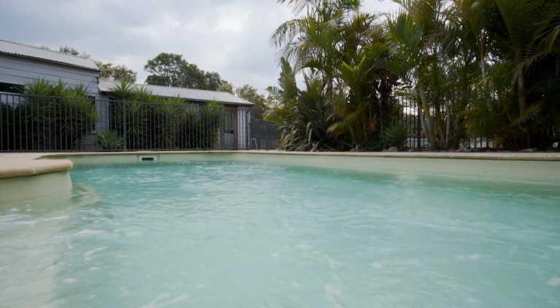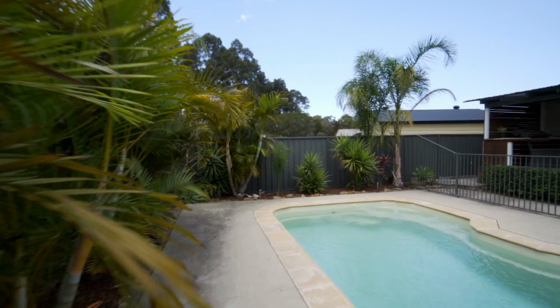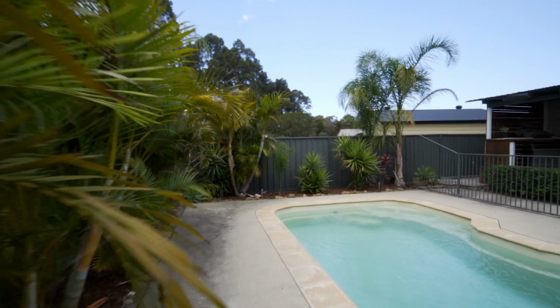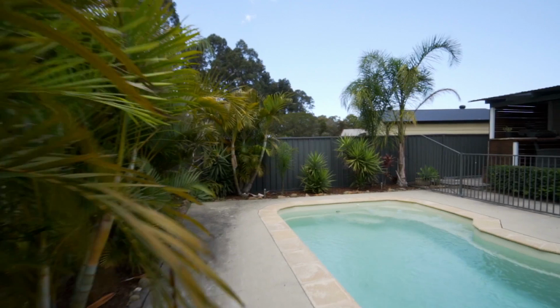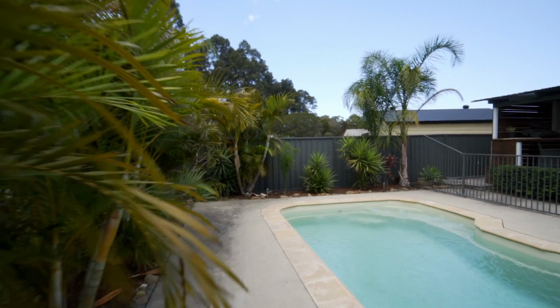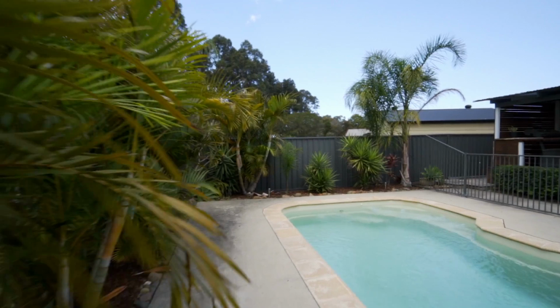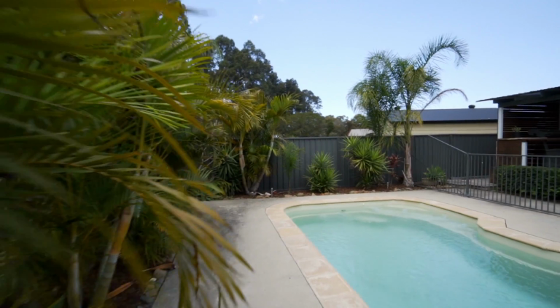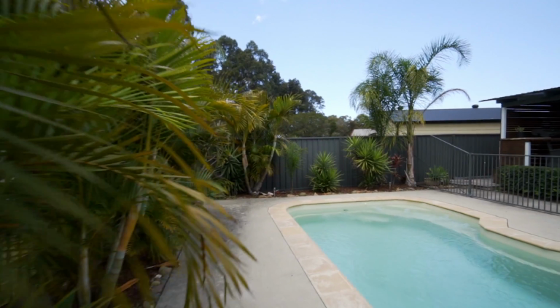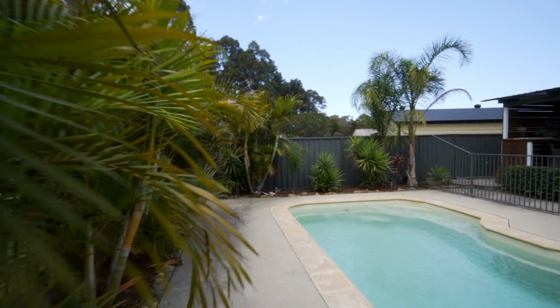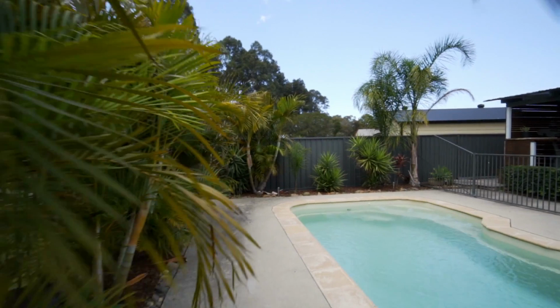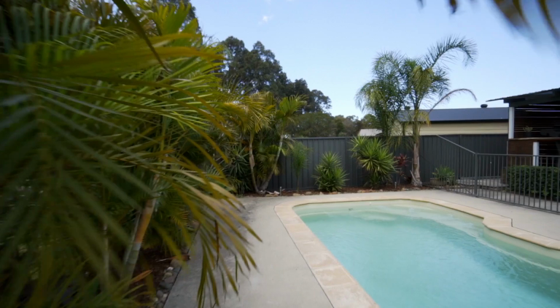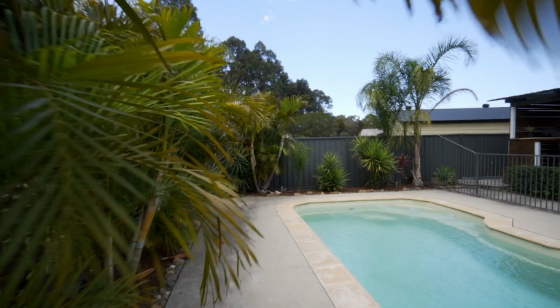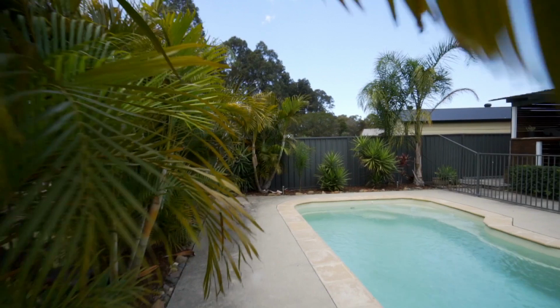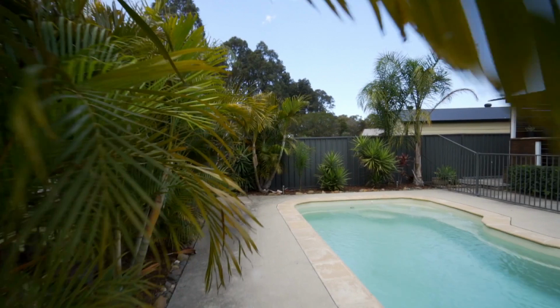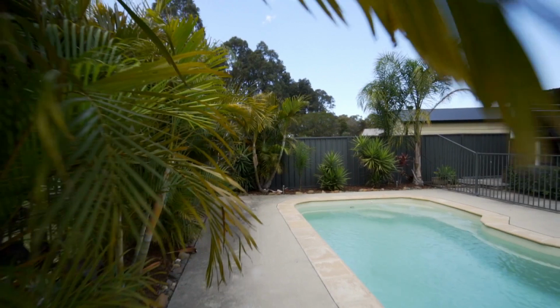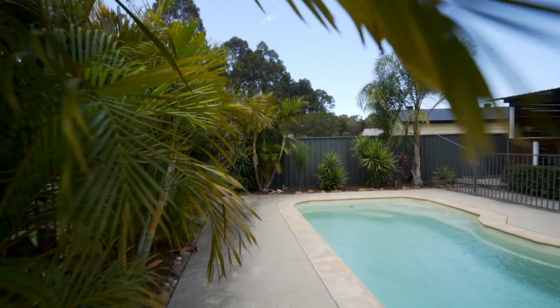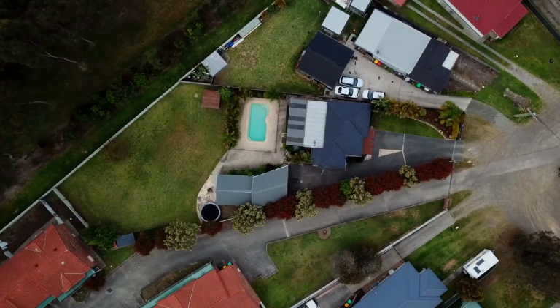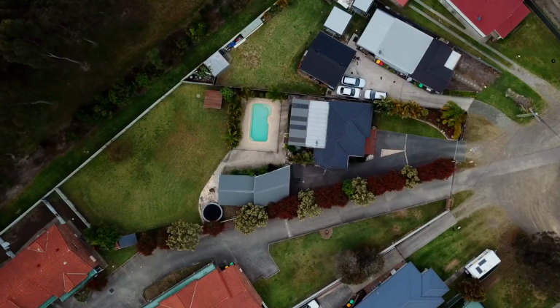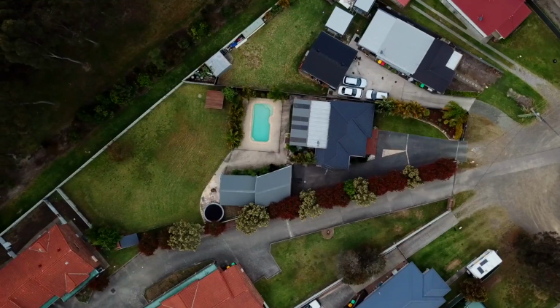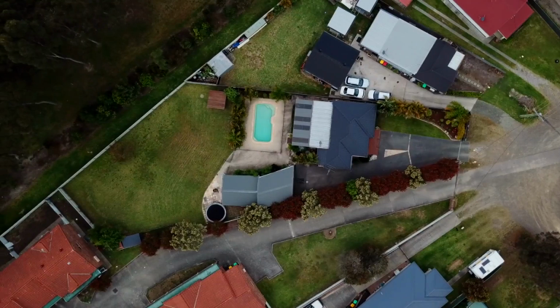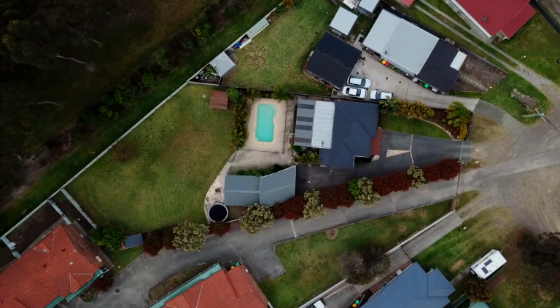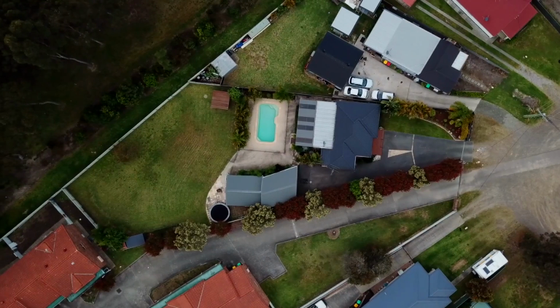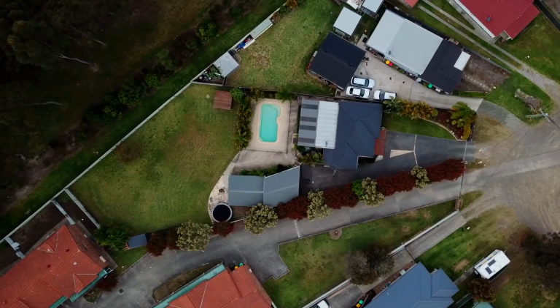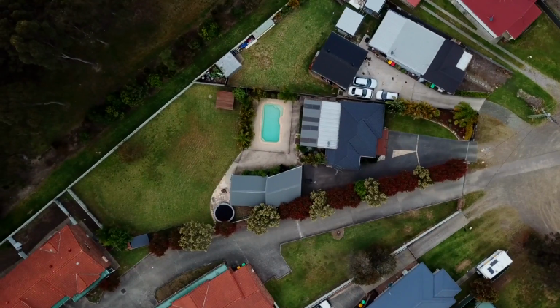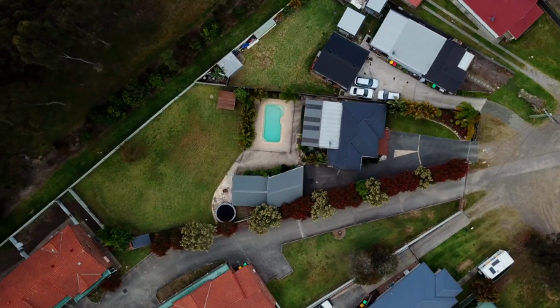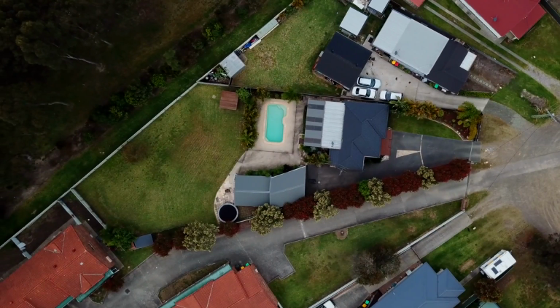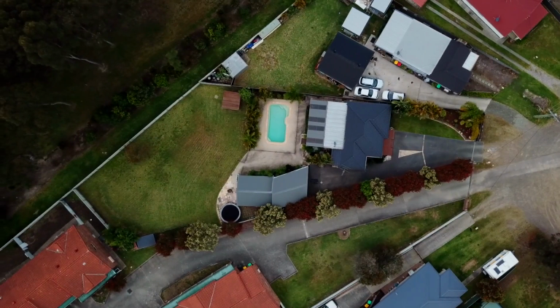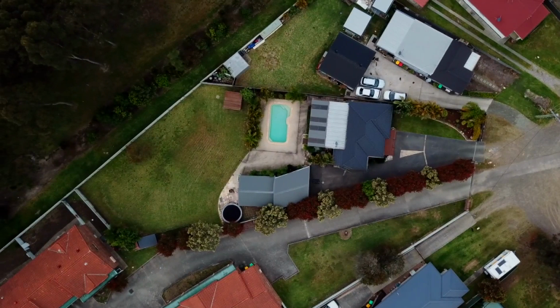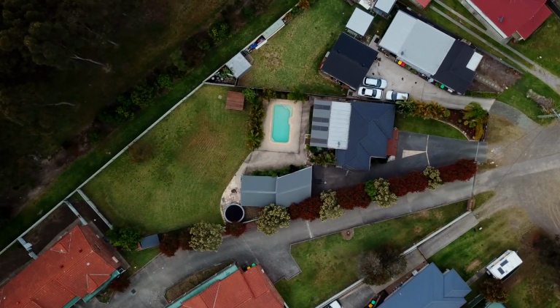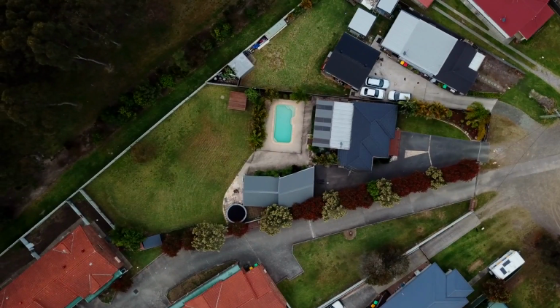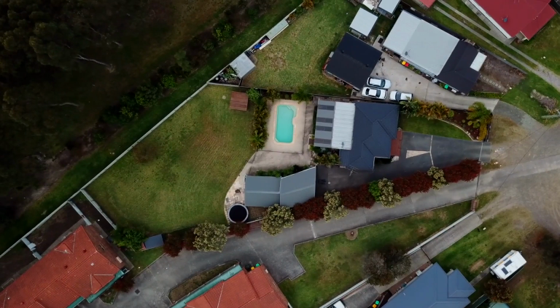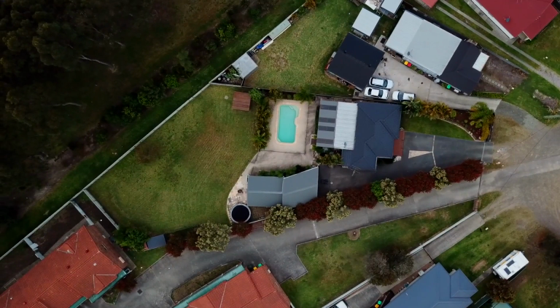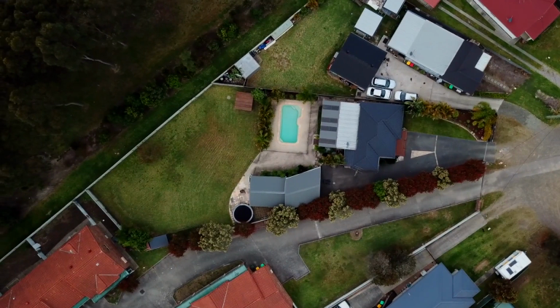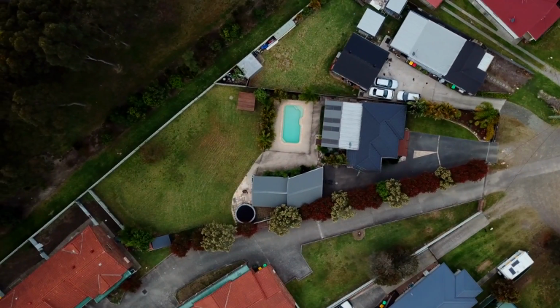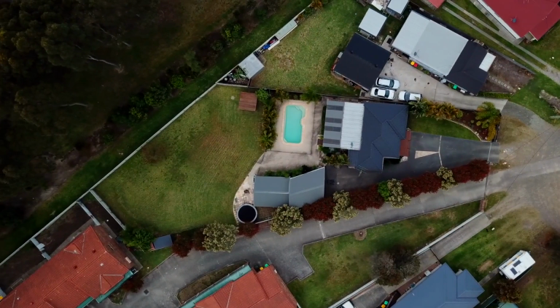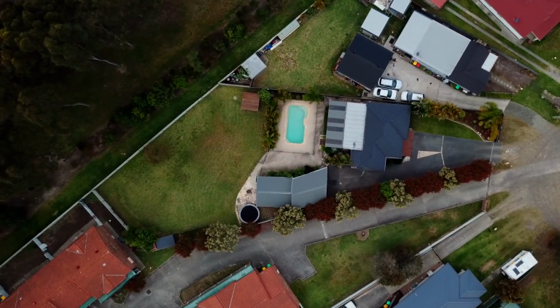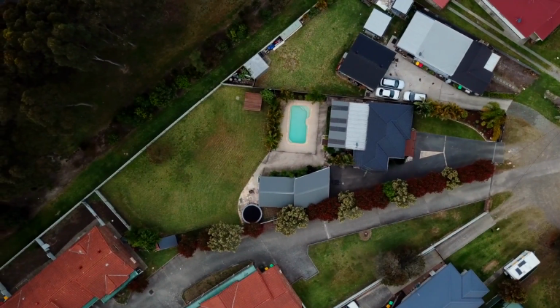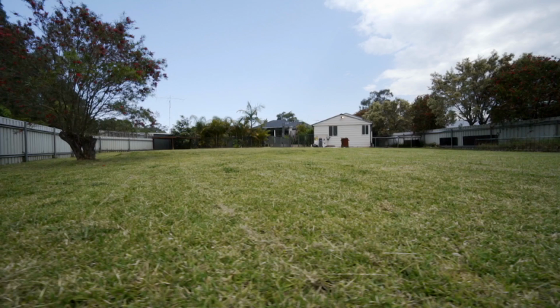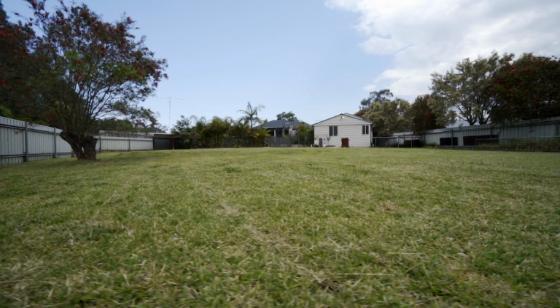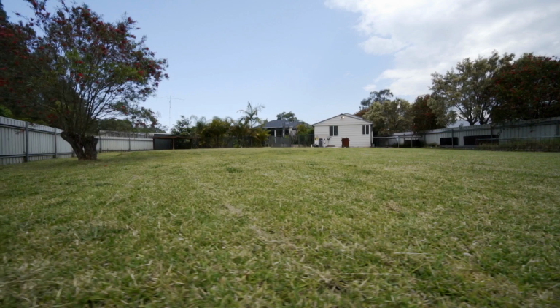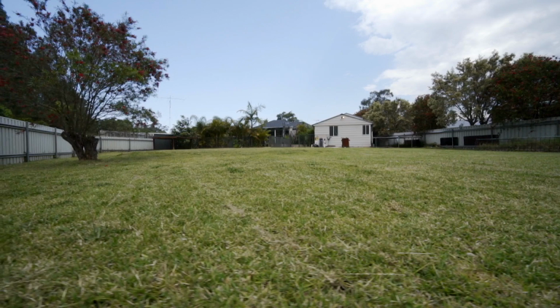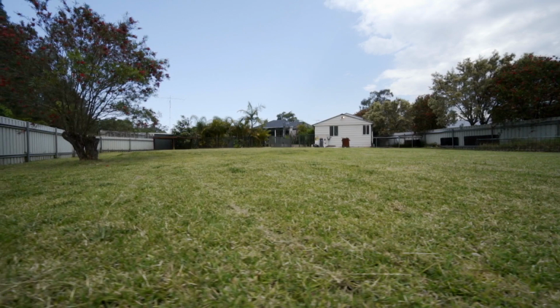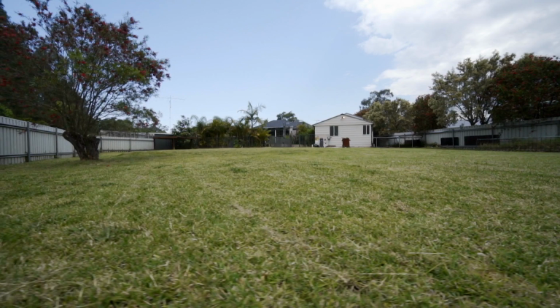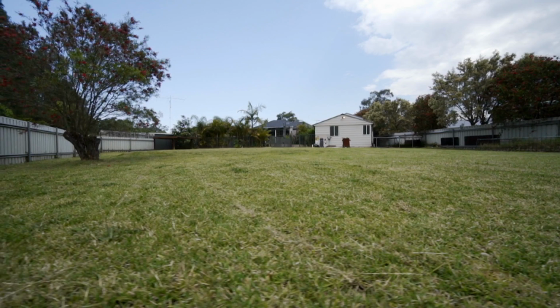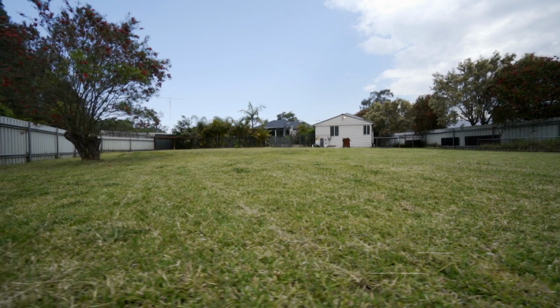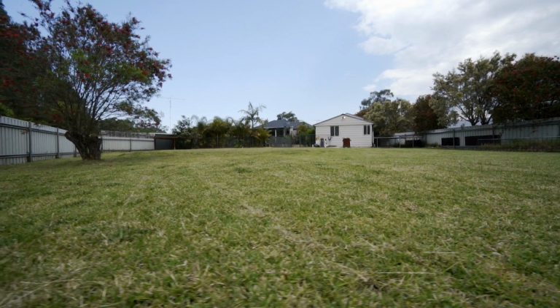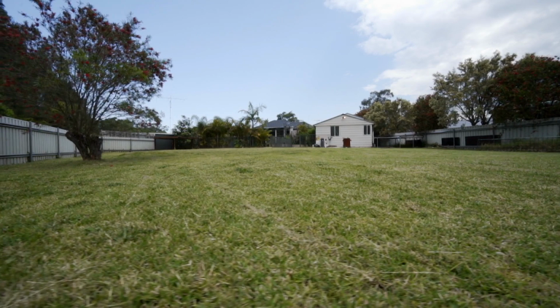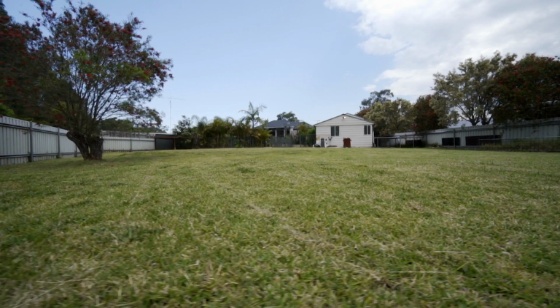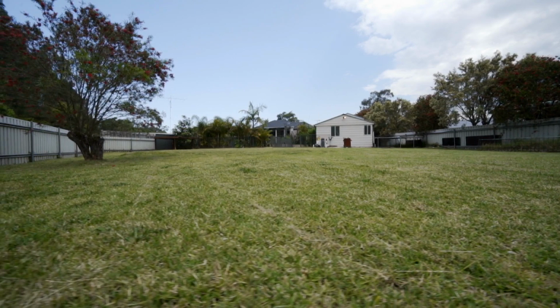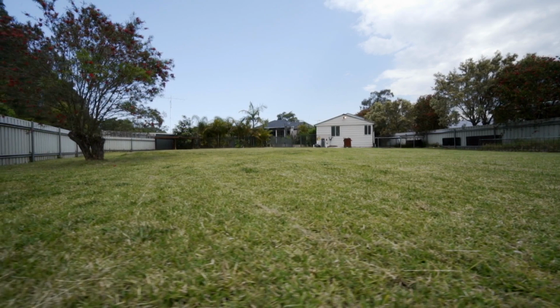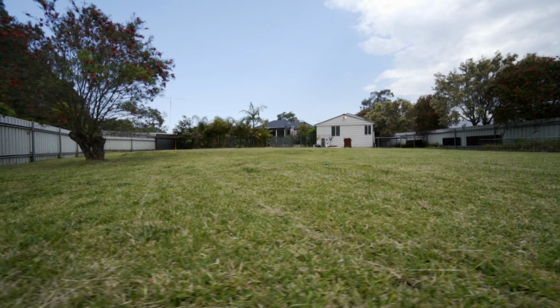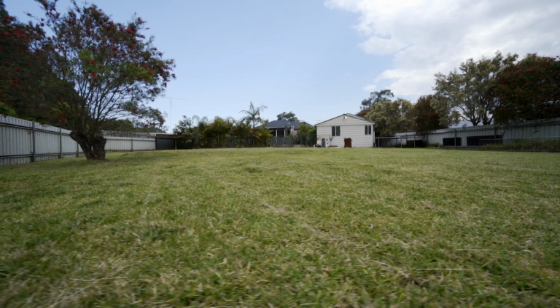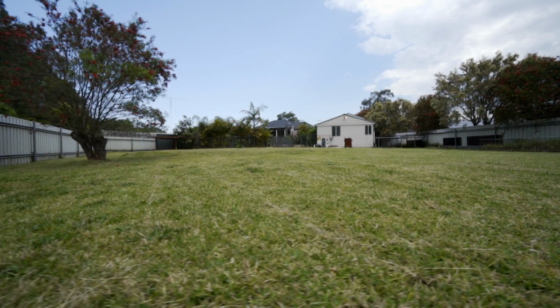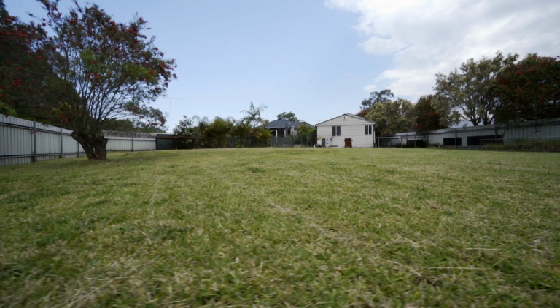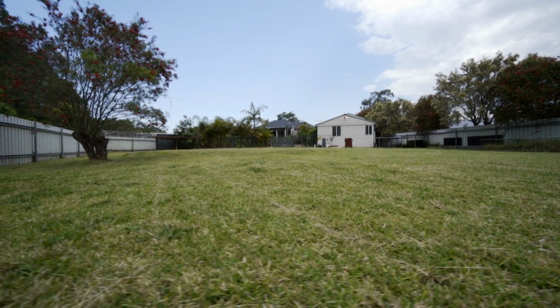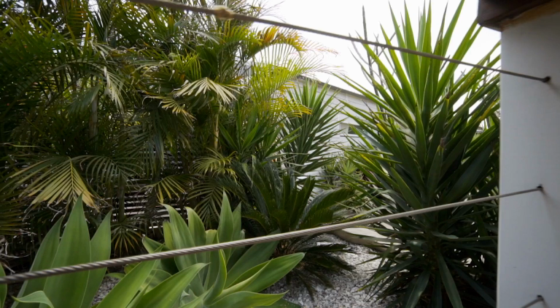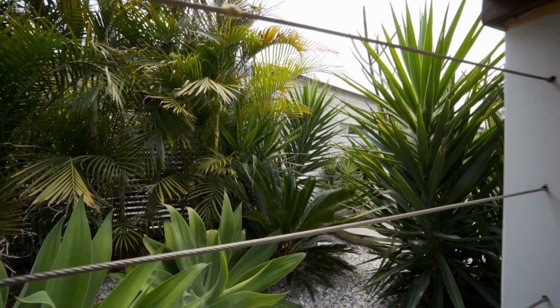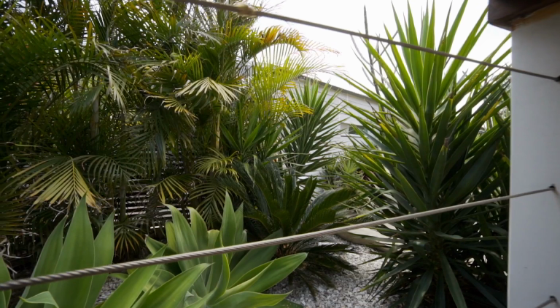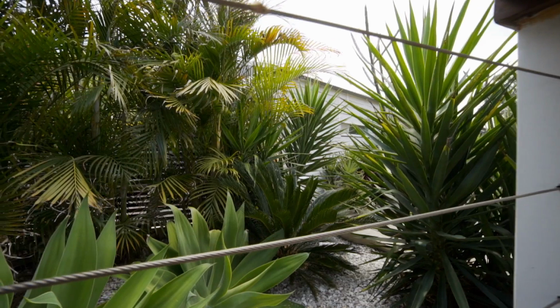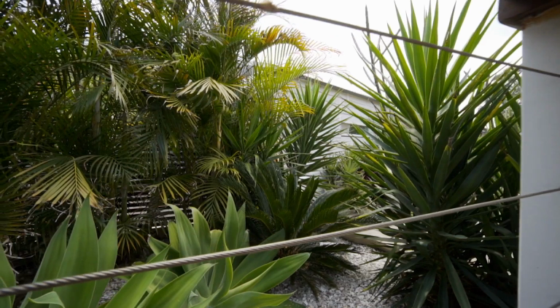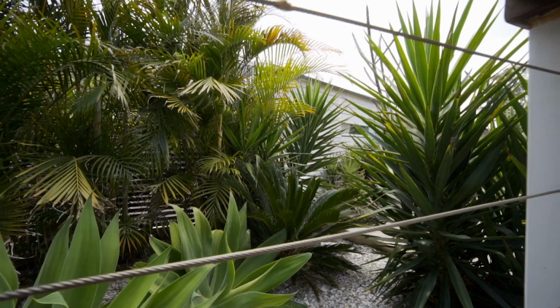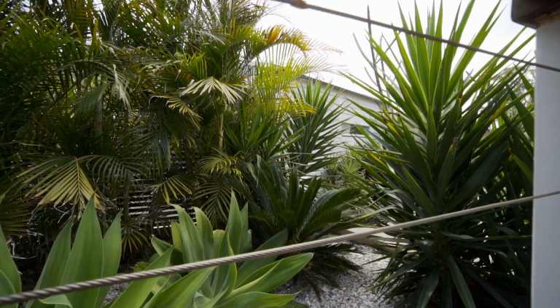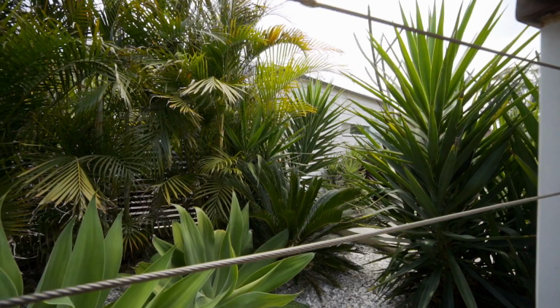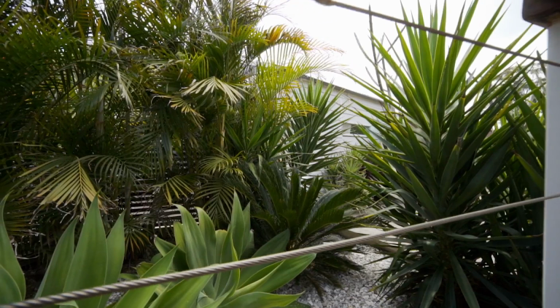As I'm standing here, I'm overlooking the wonderful backyard, which would make the best area for the kids and pets to run around.